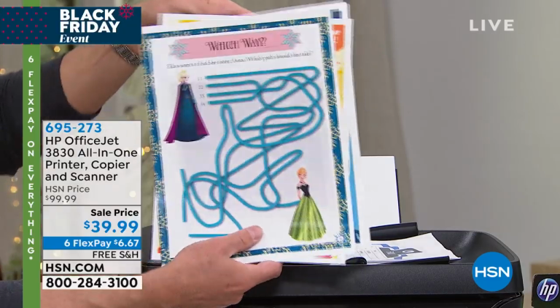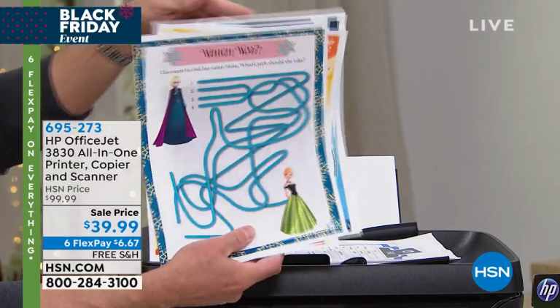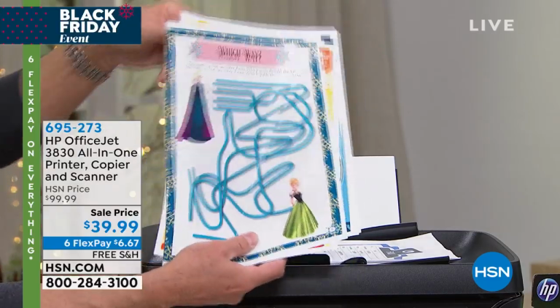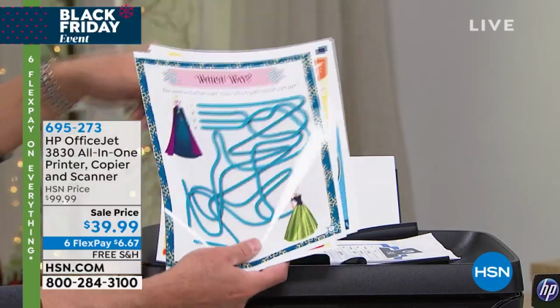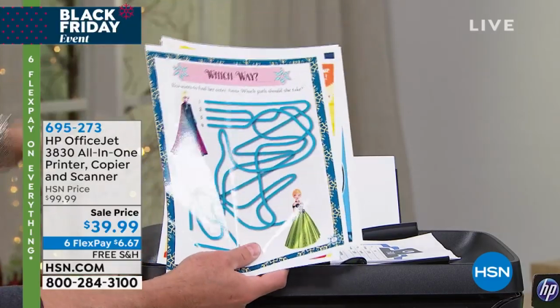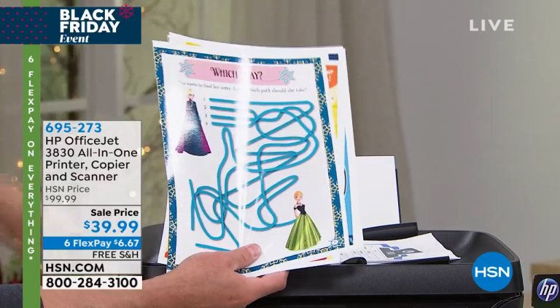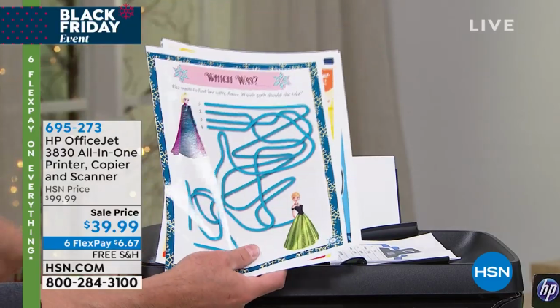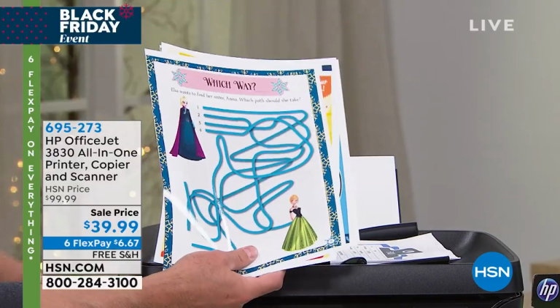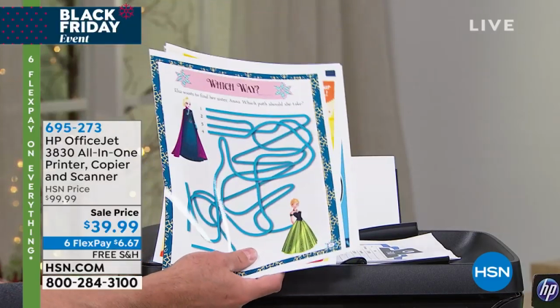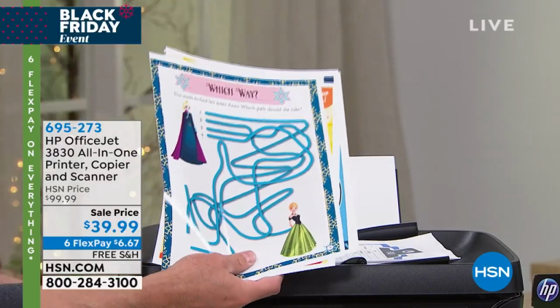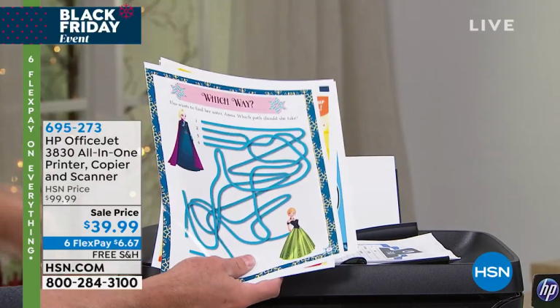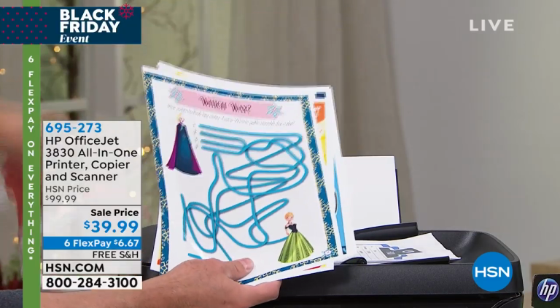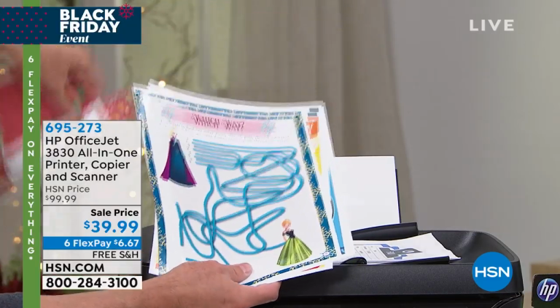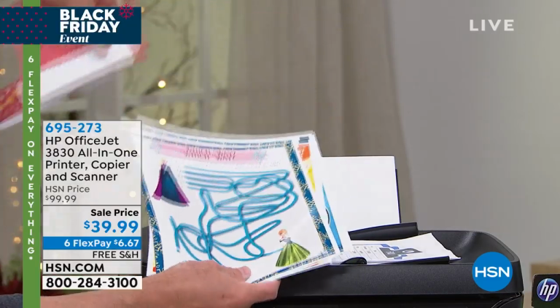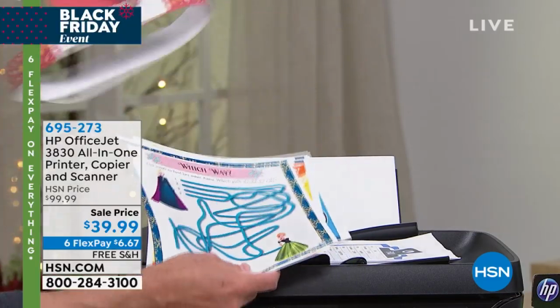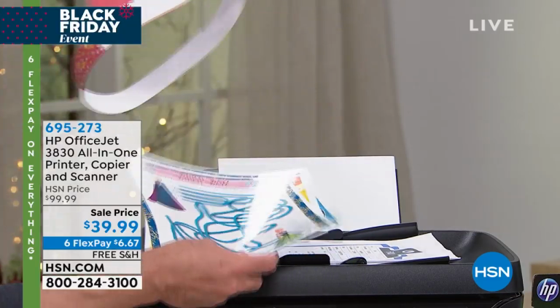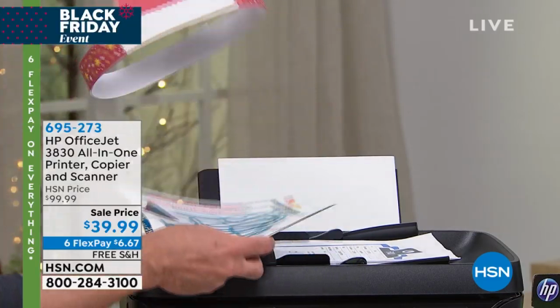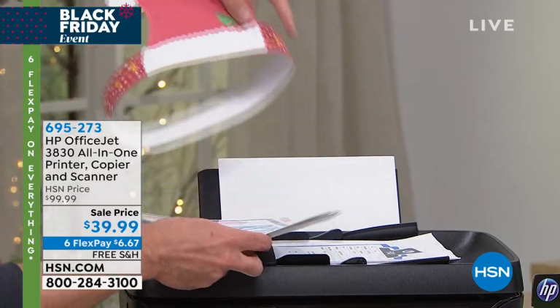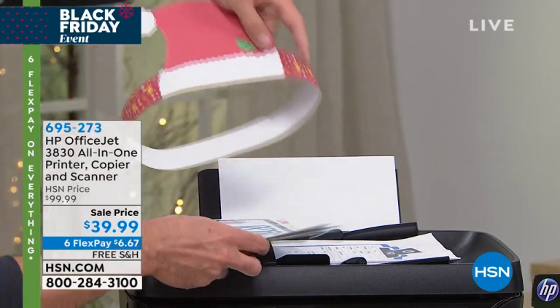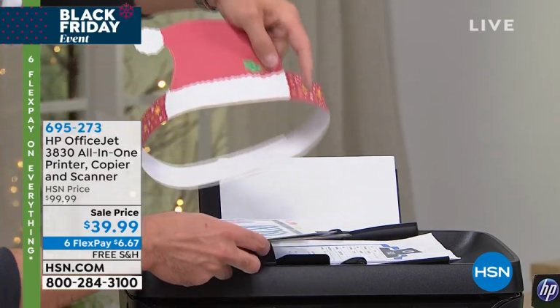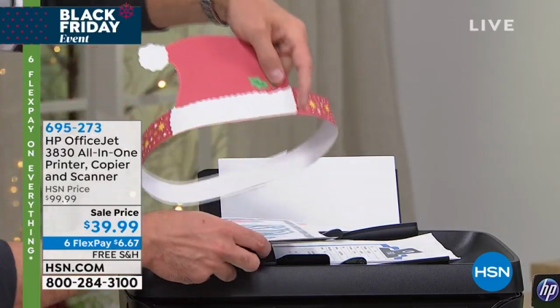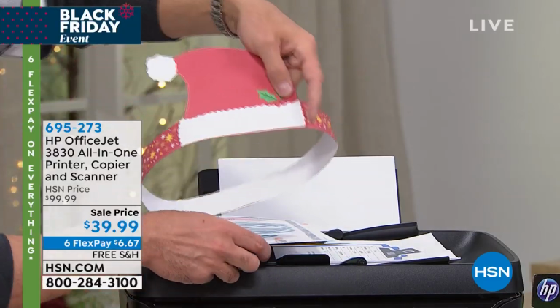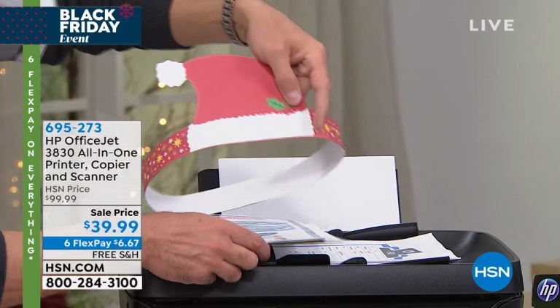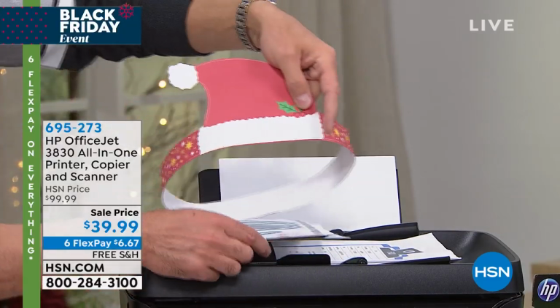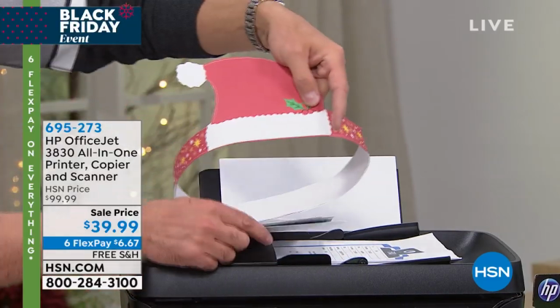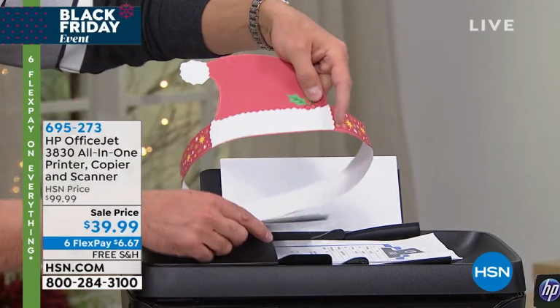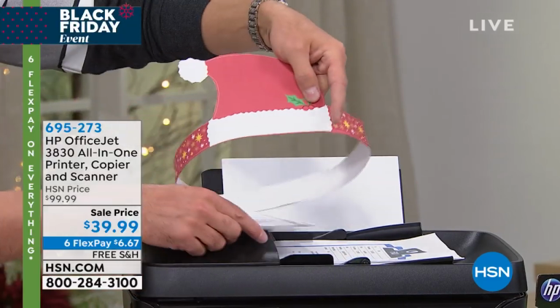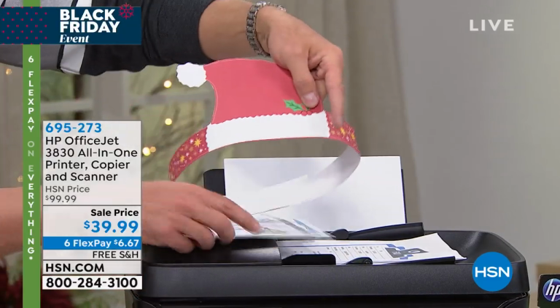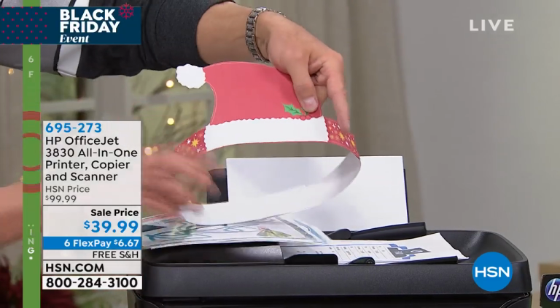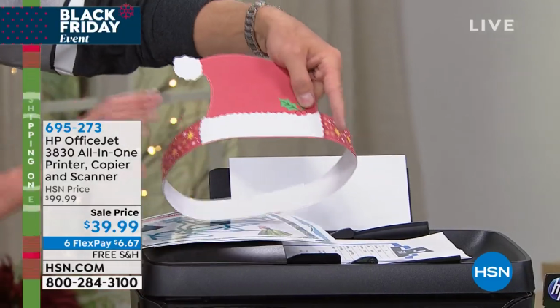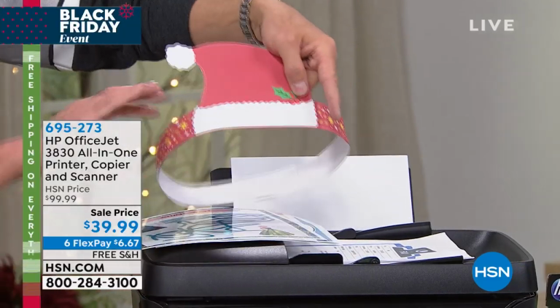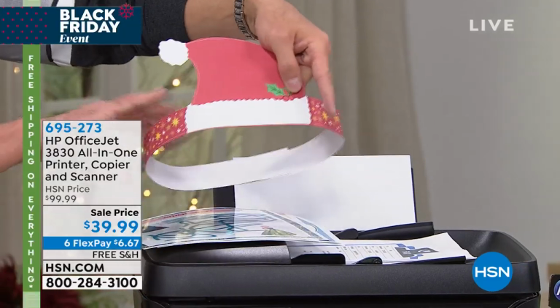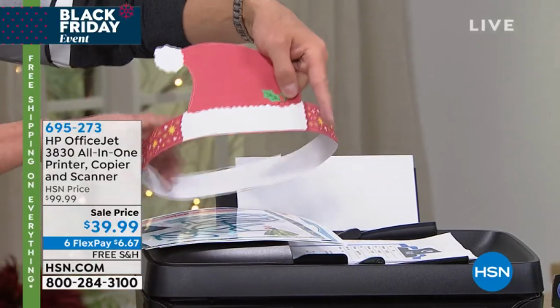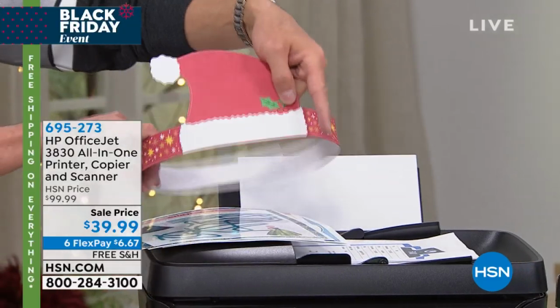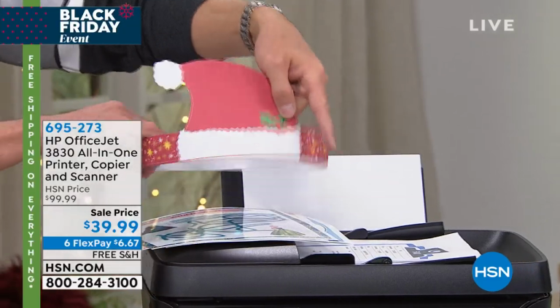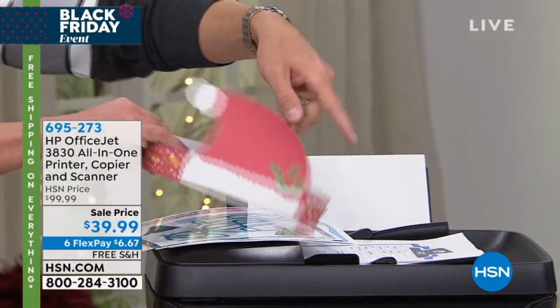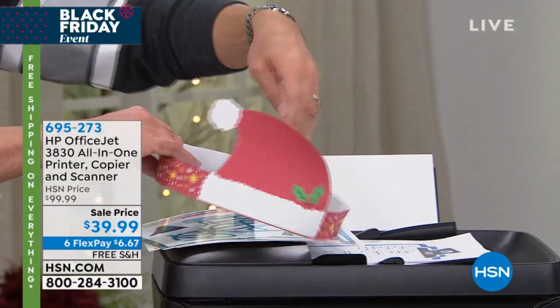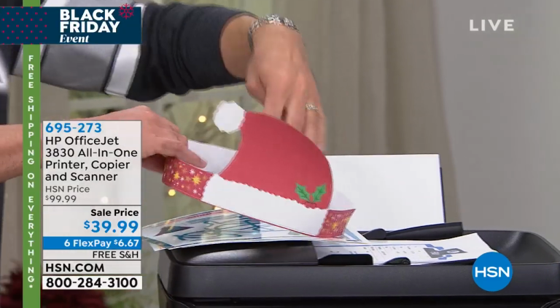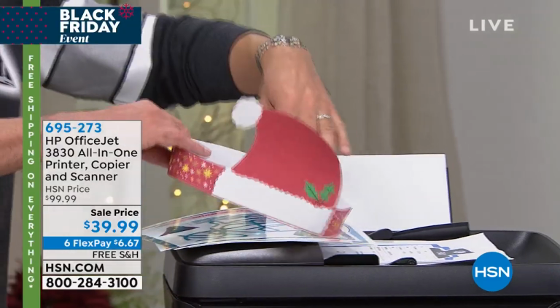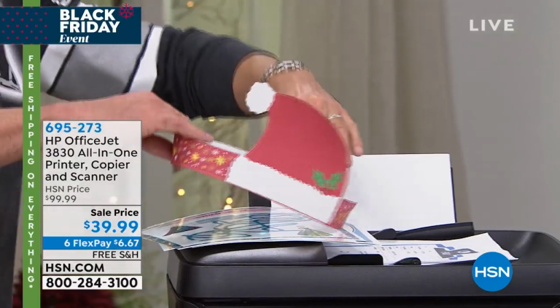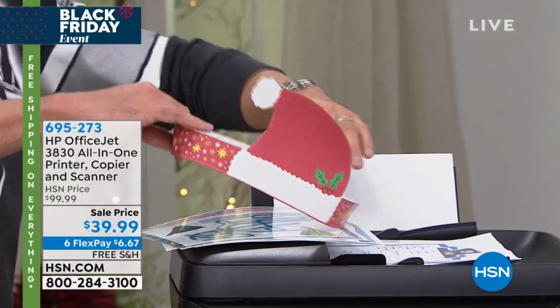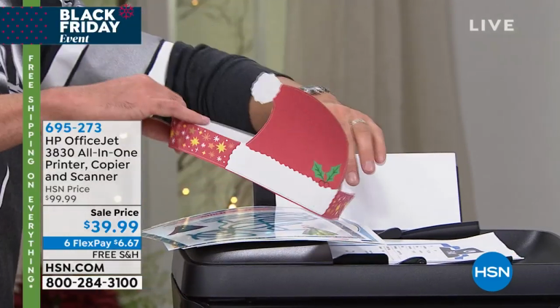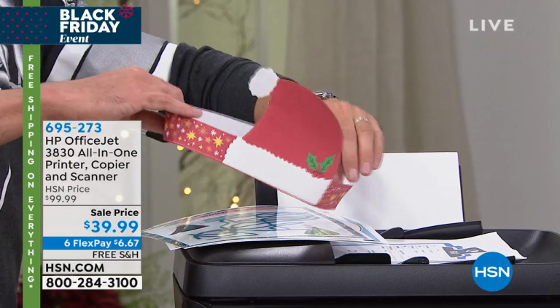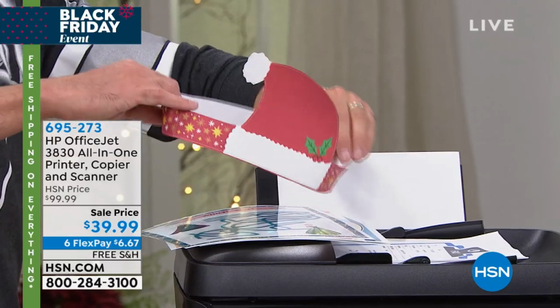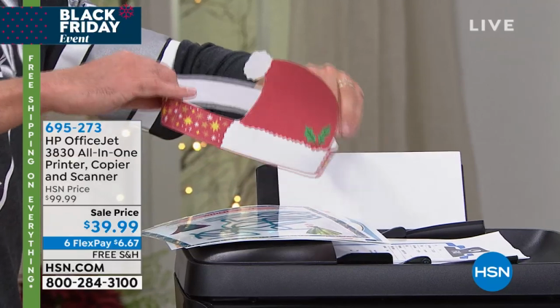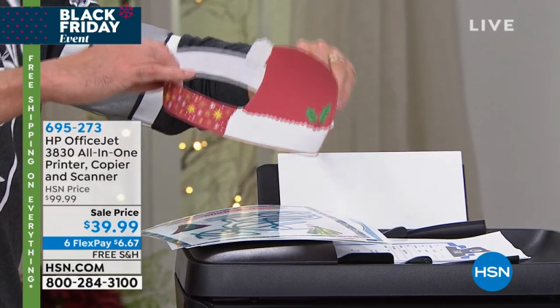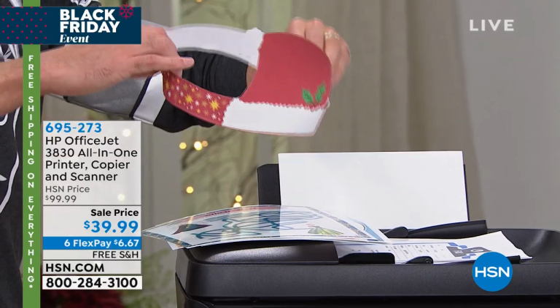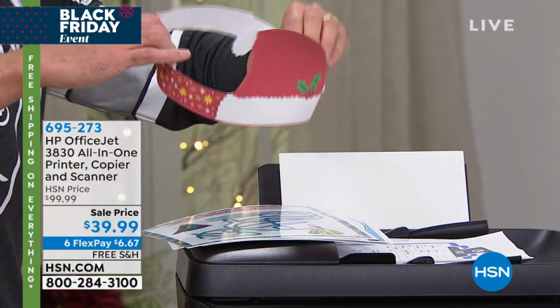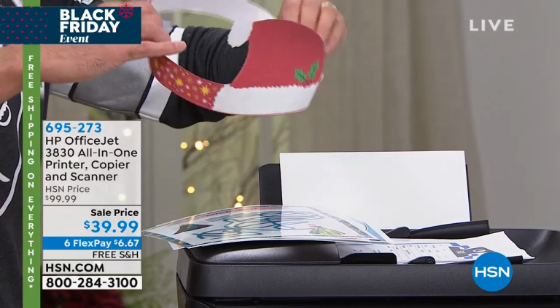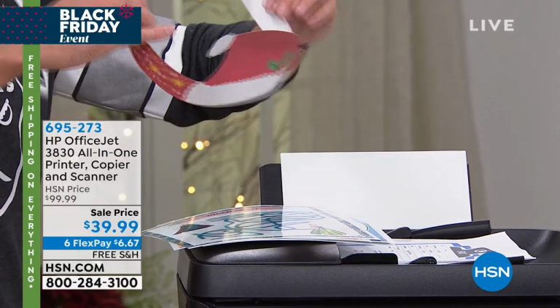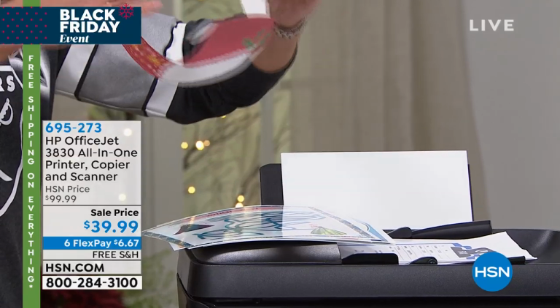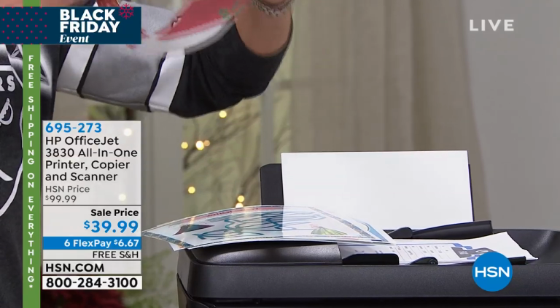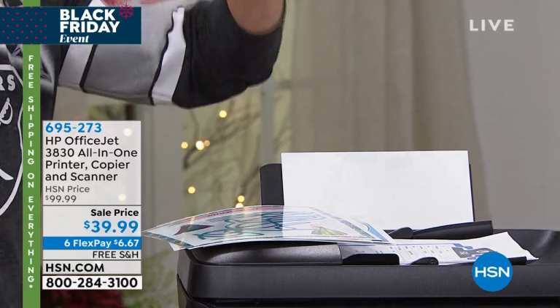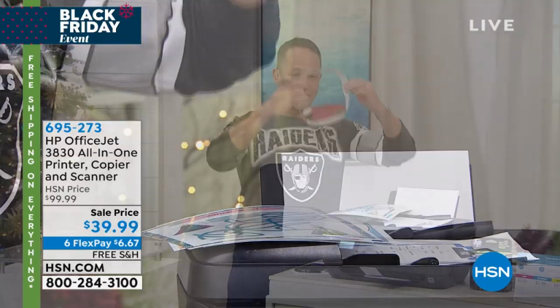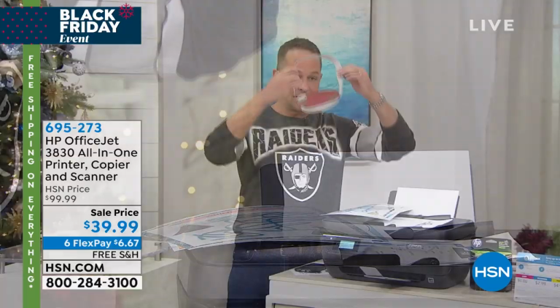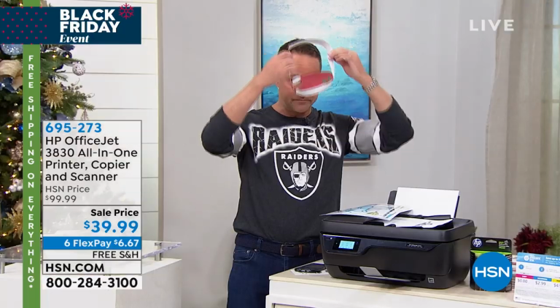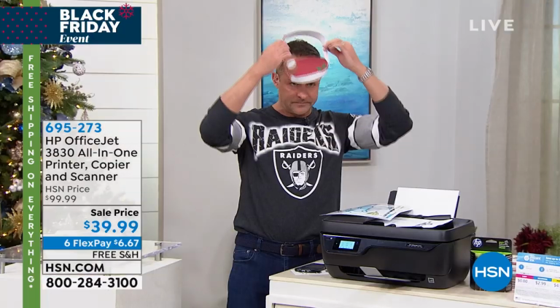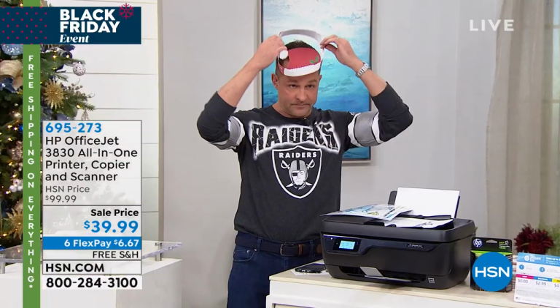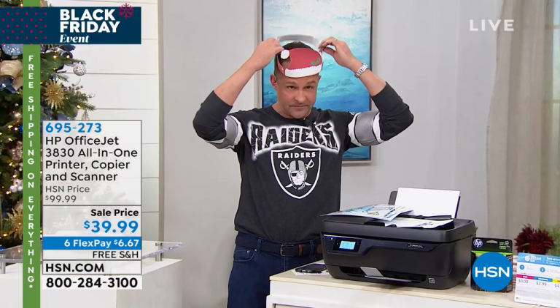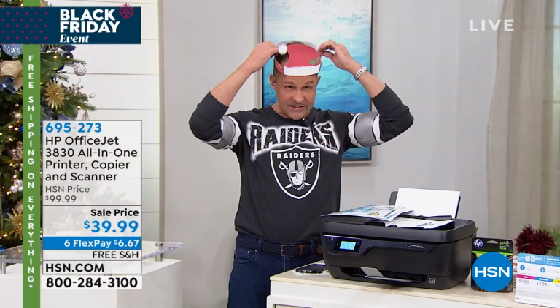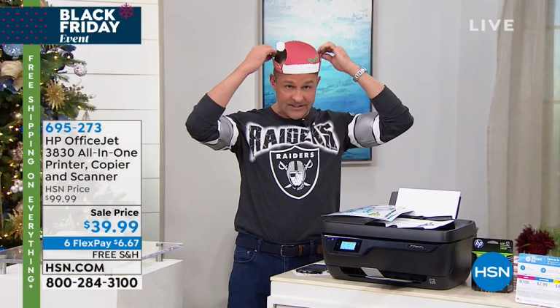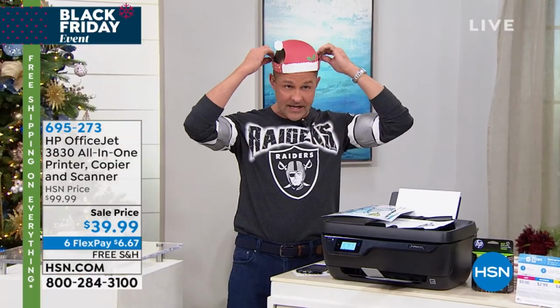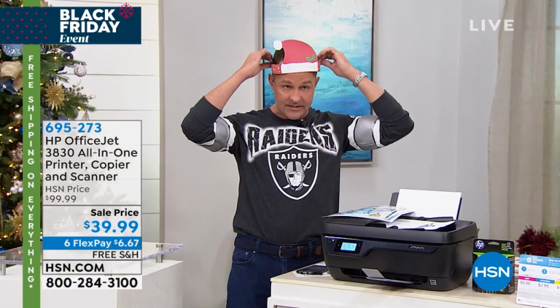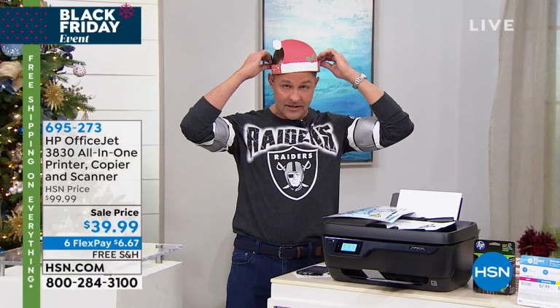There's something like 160 different ones you can print. There are also little arts and crafts activities — like I'll wear this one because it's Thanksgiving. A little Santa hat.